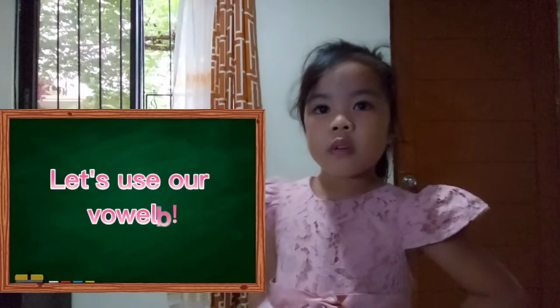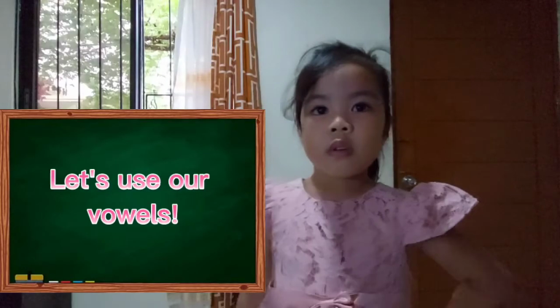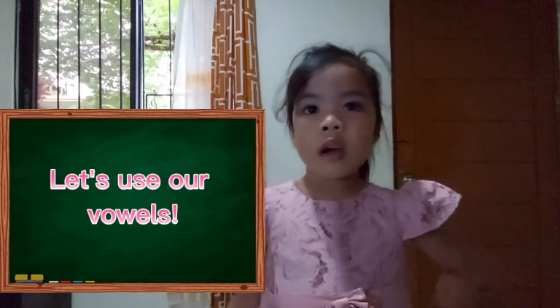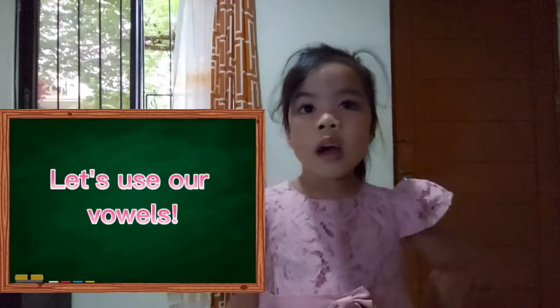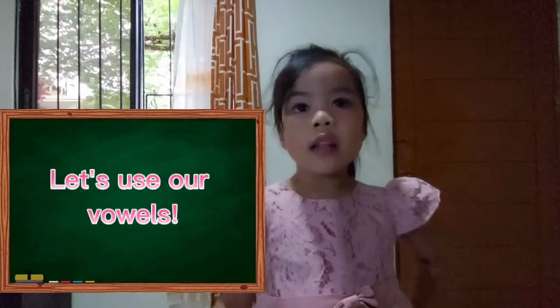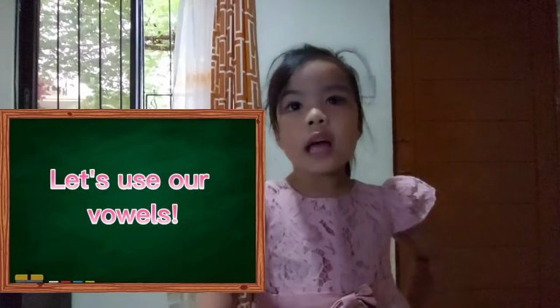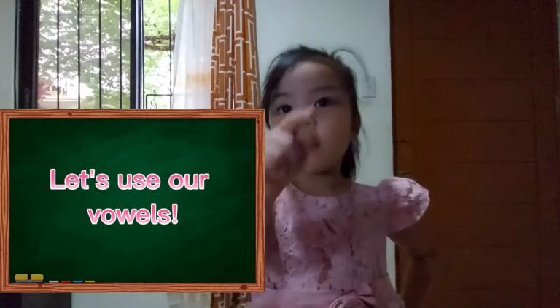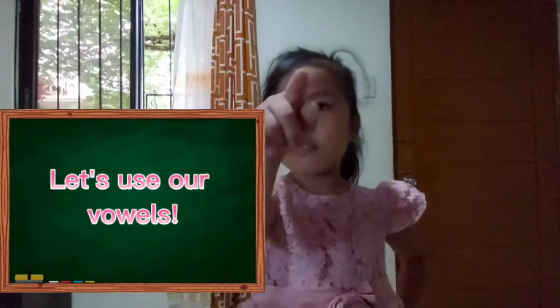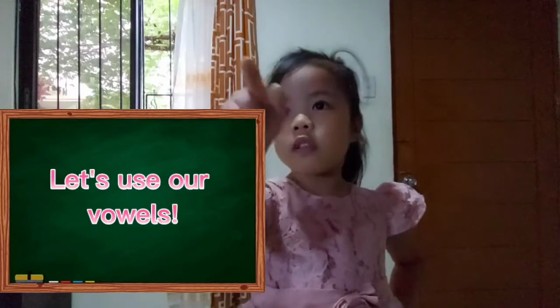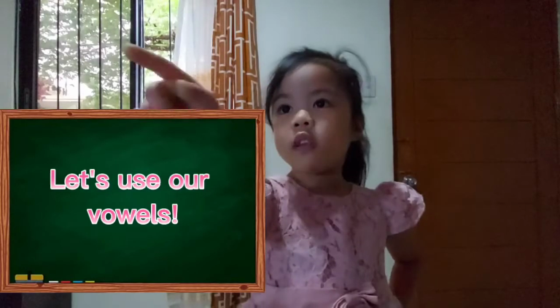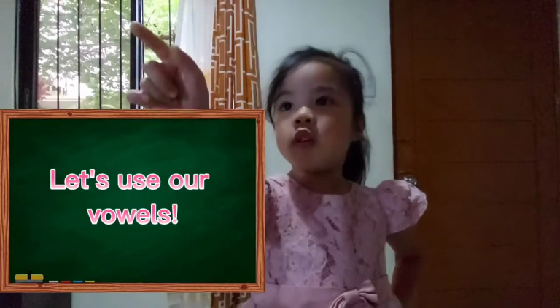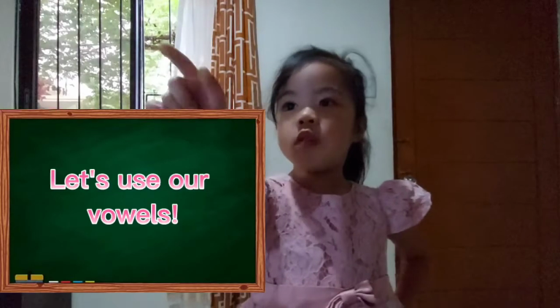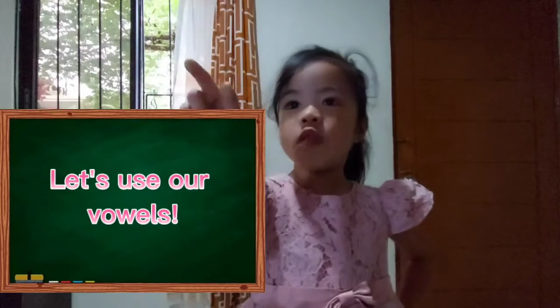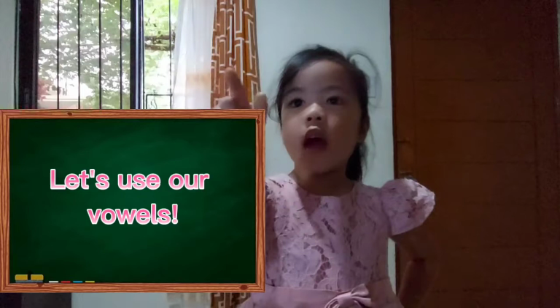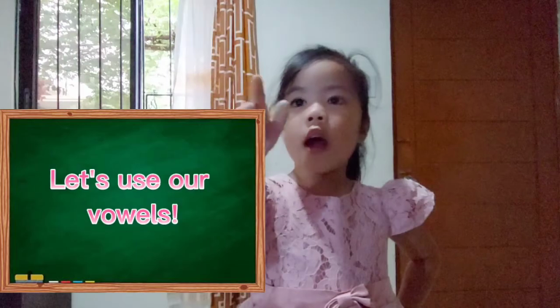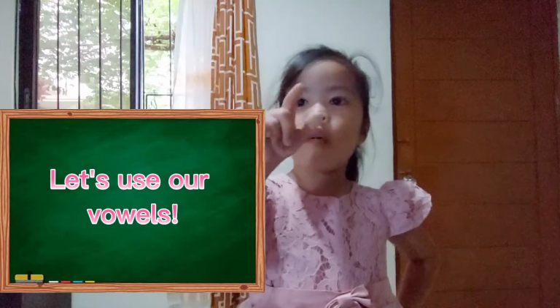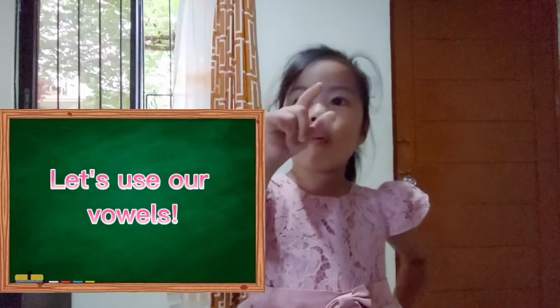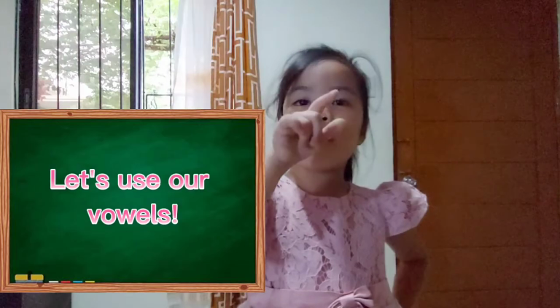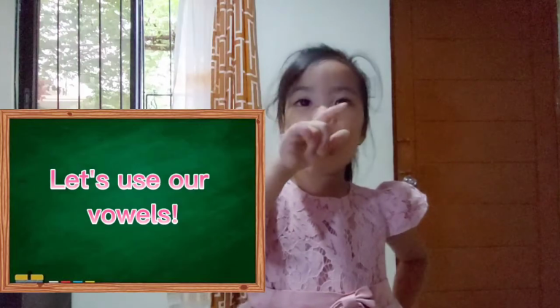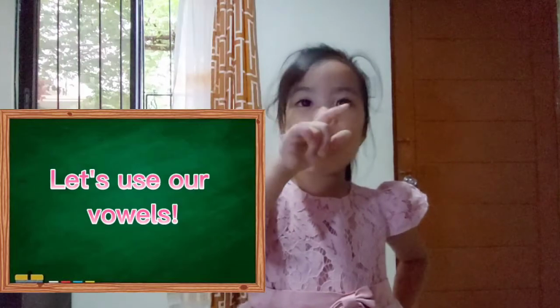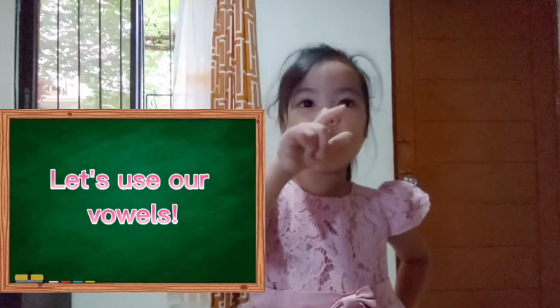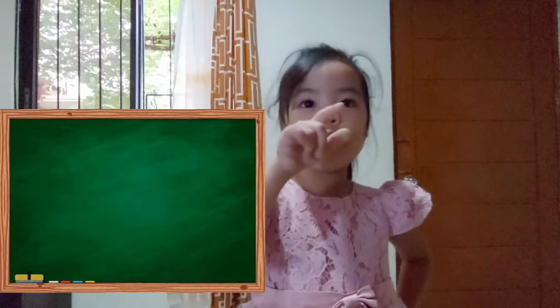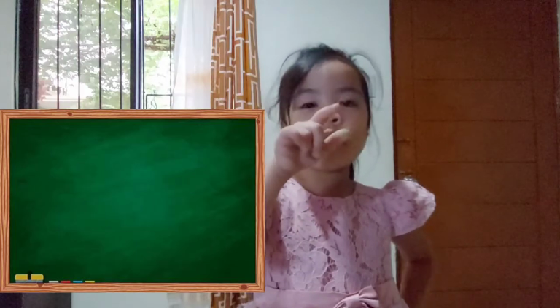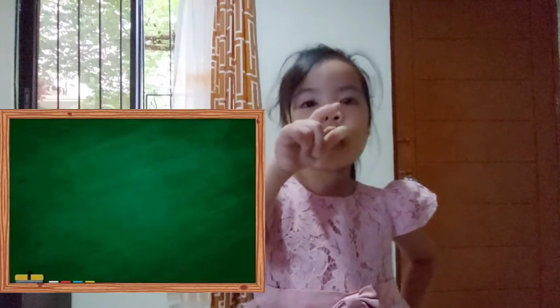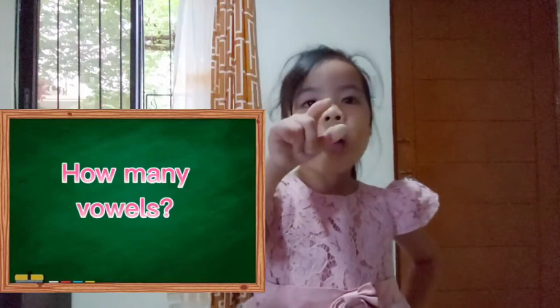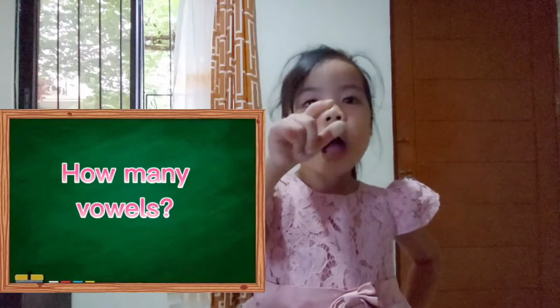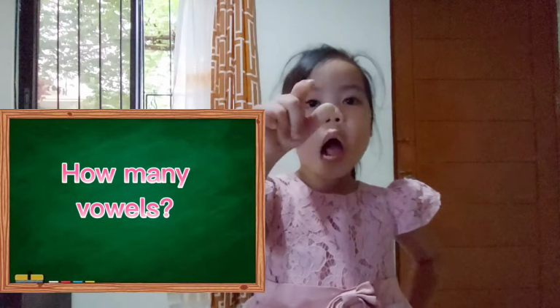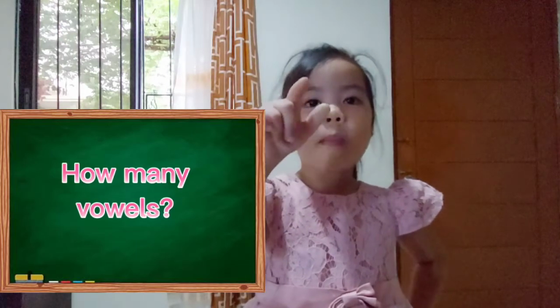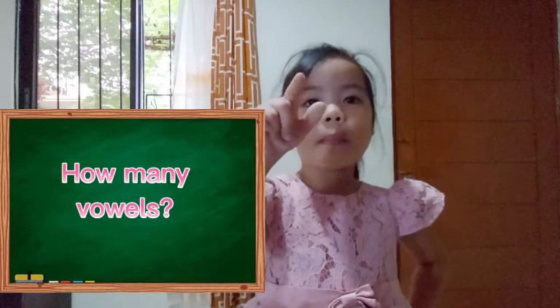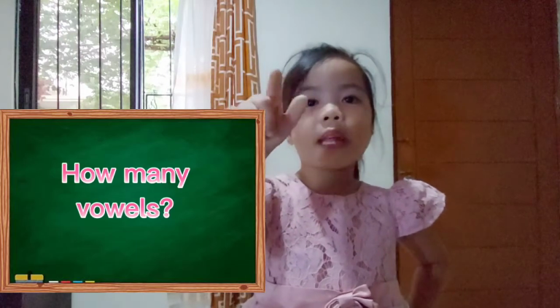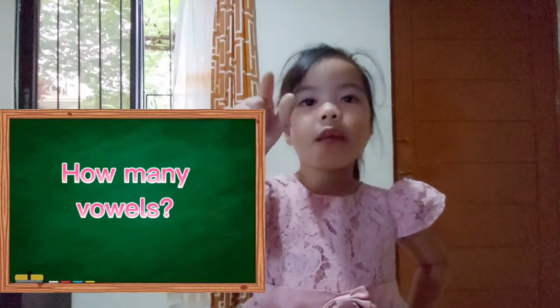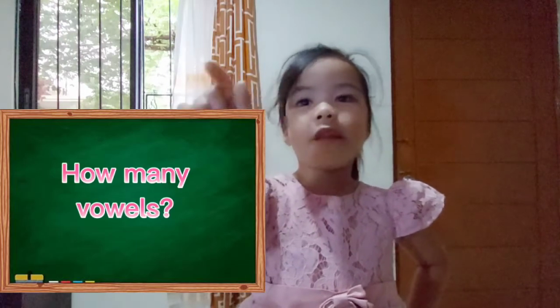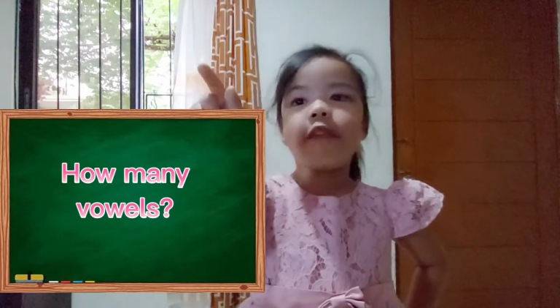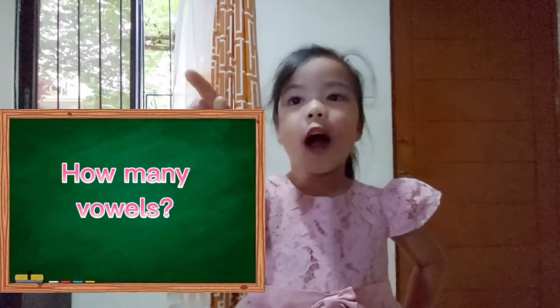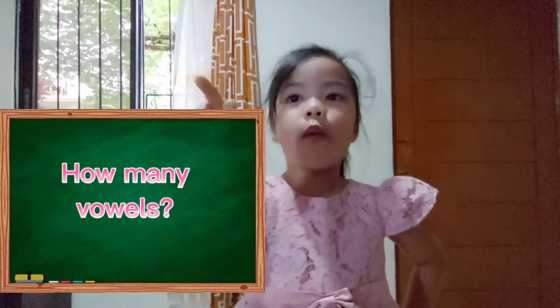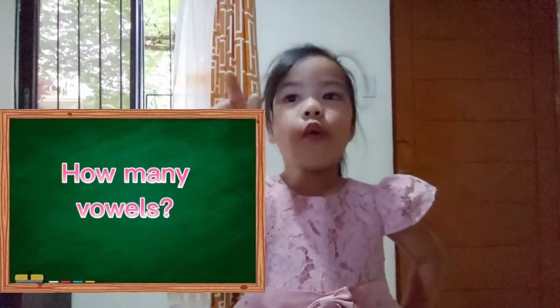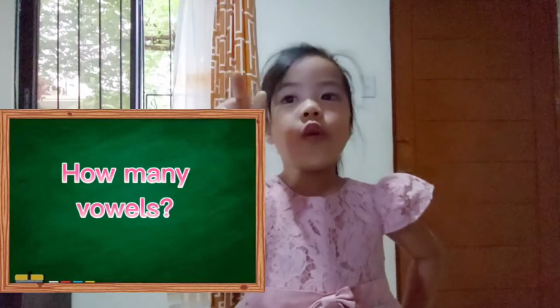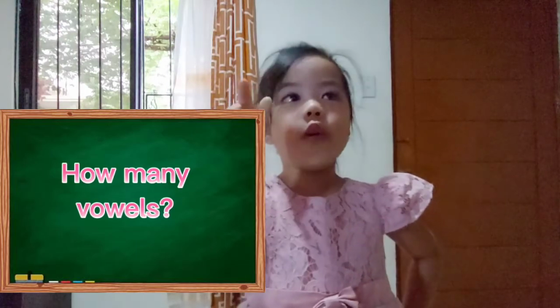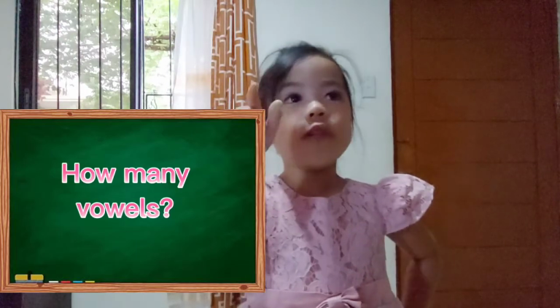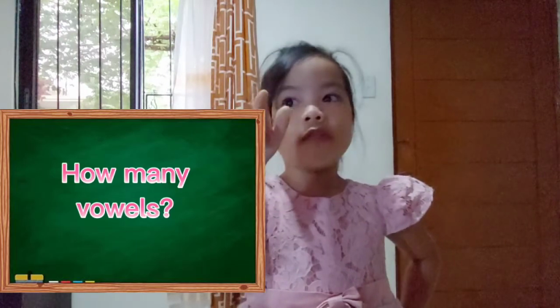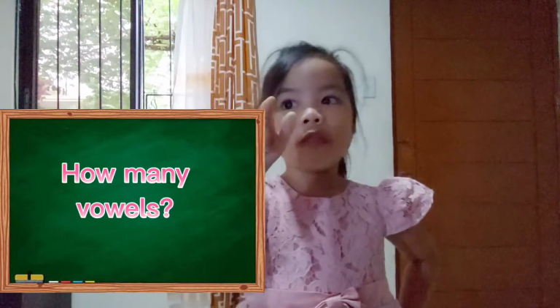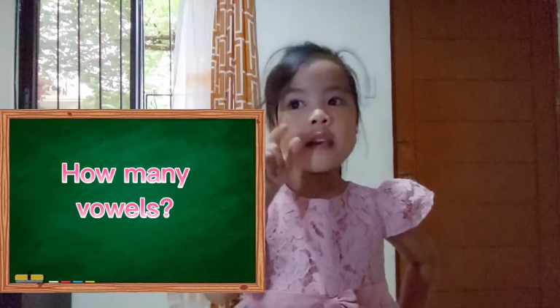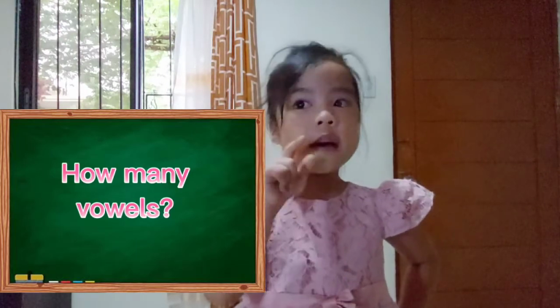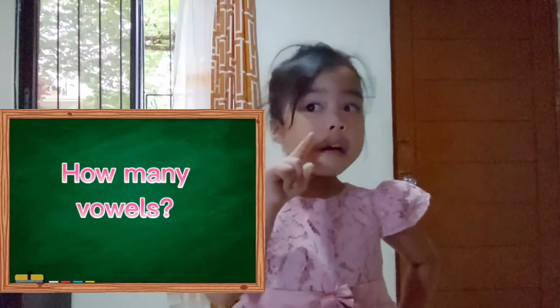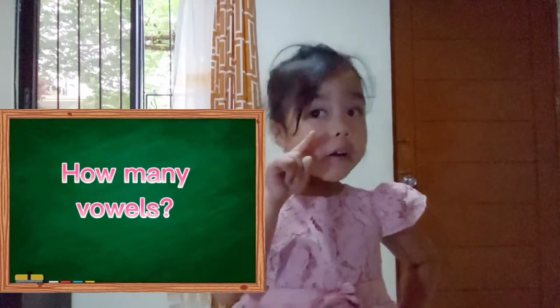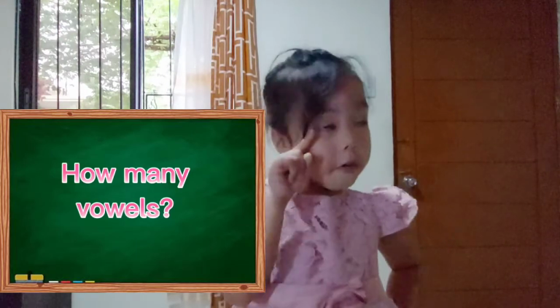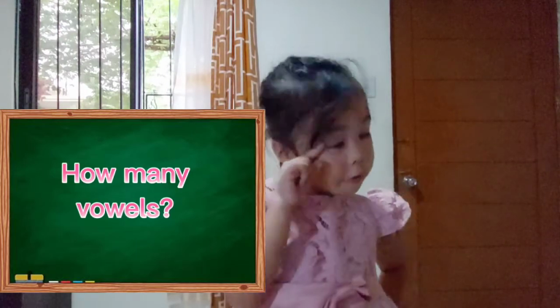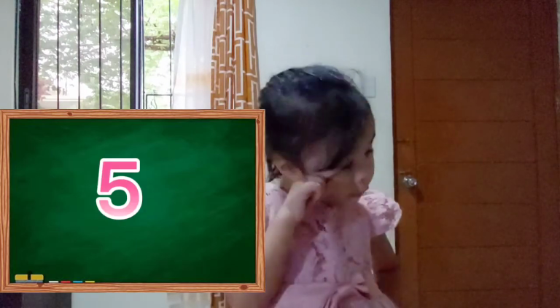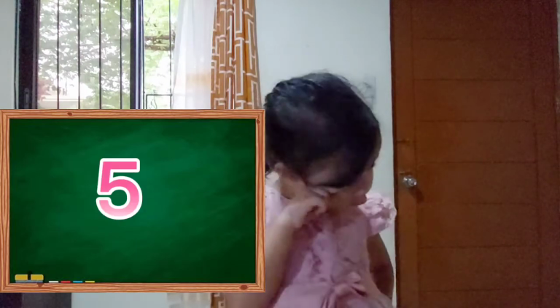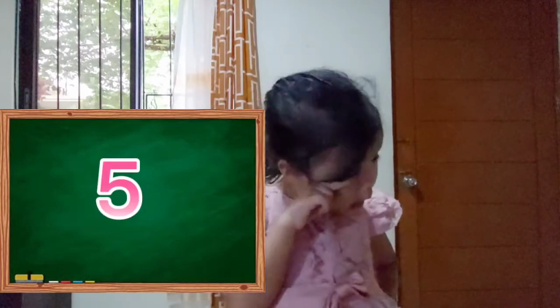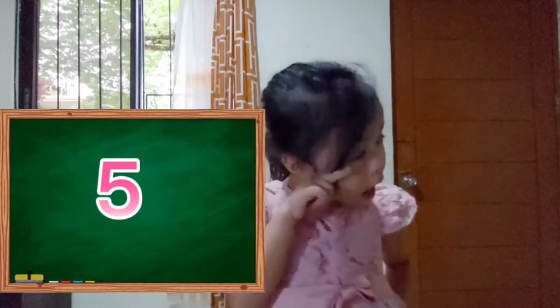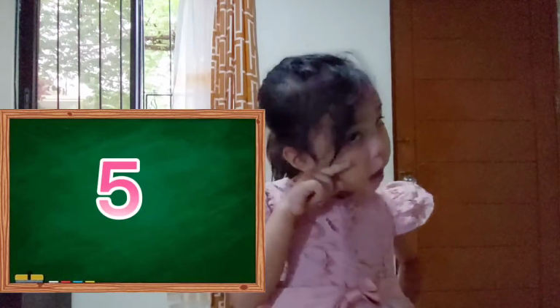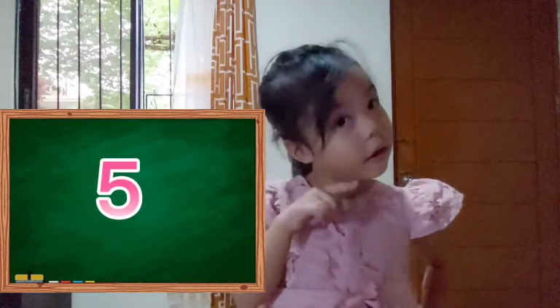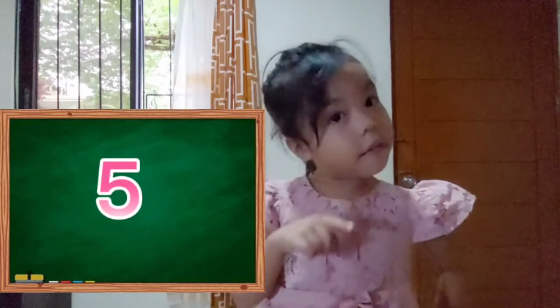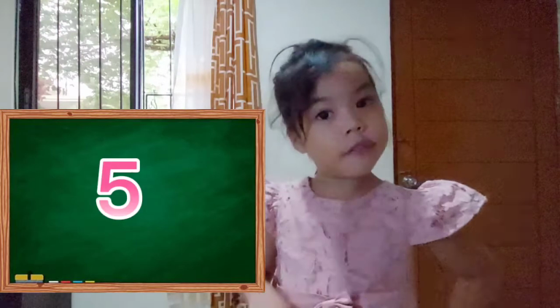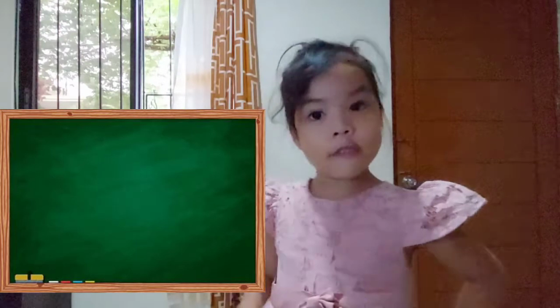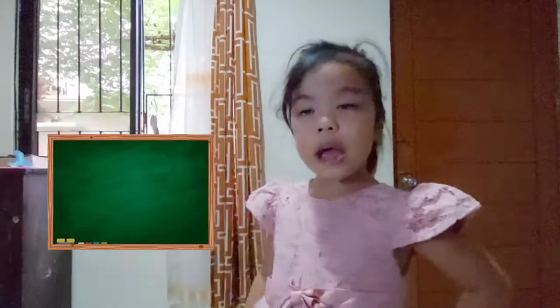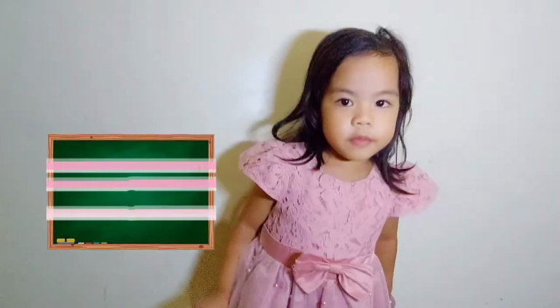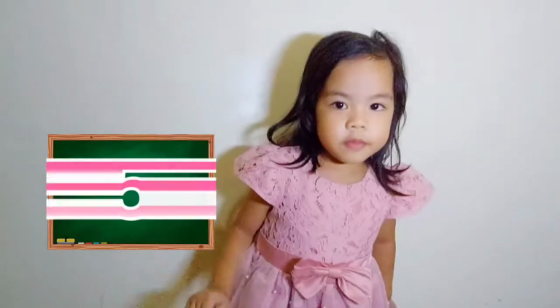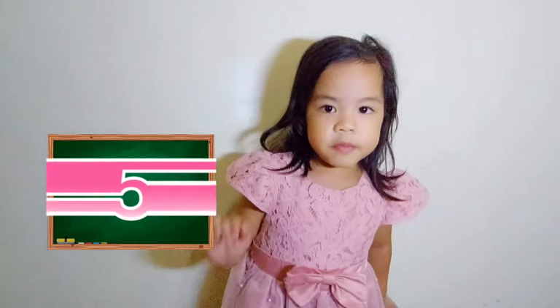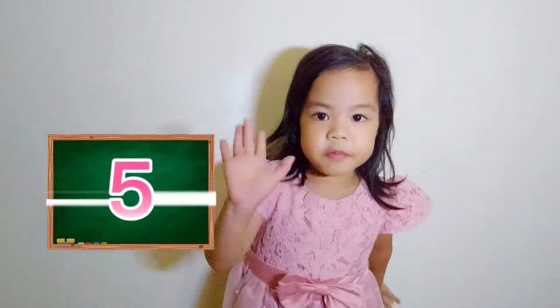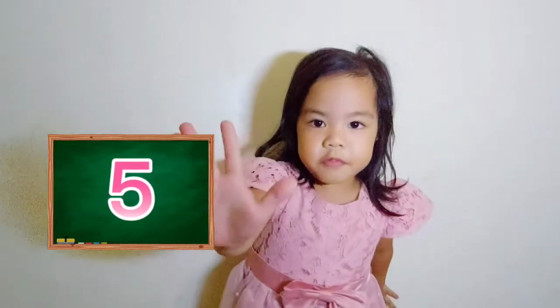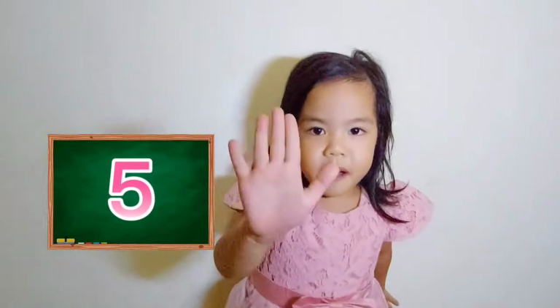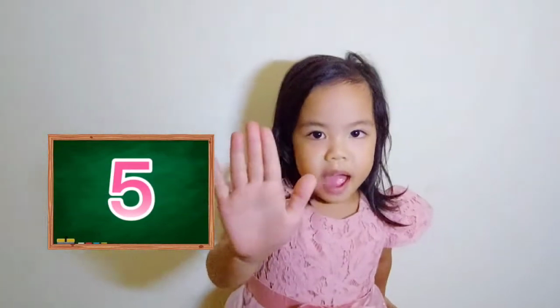Let's use our vowels. How many vowels? Five.